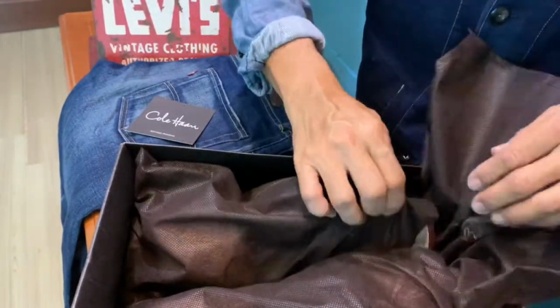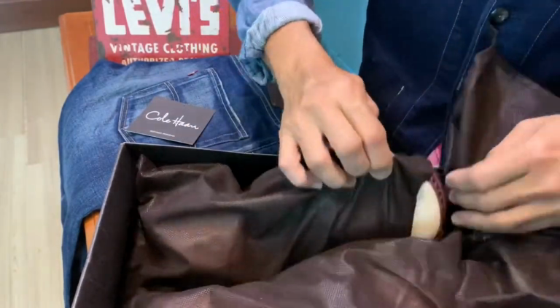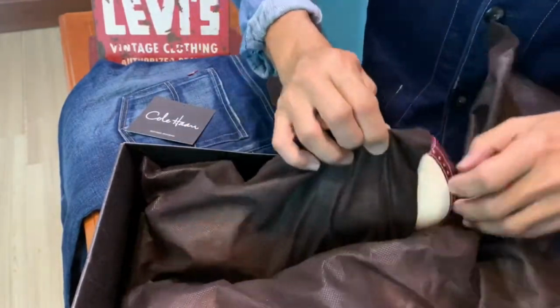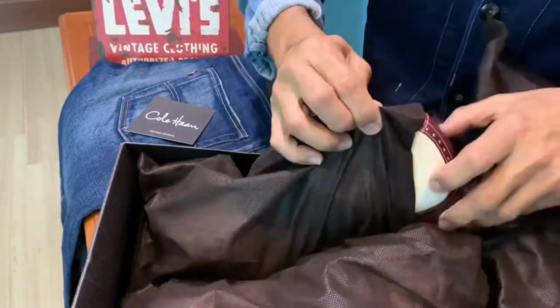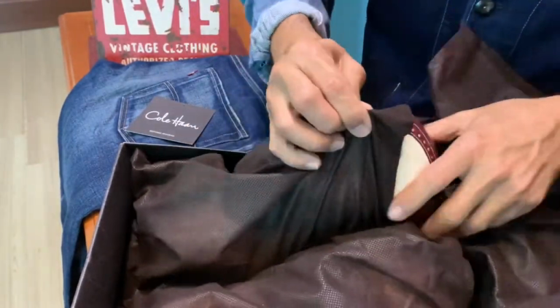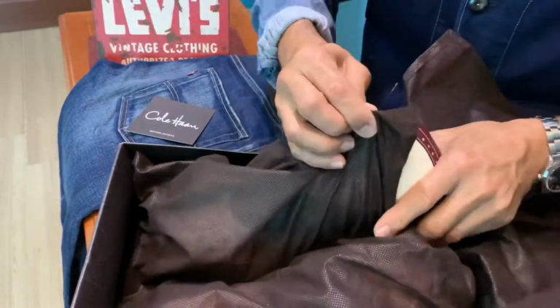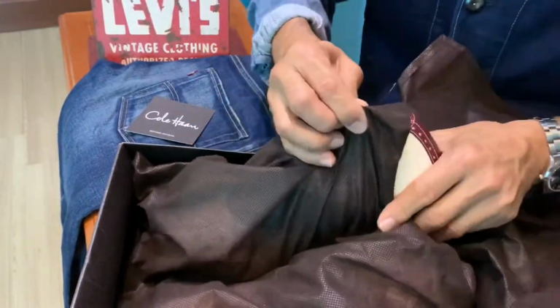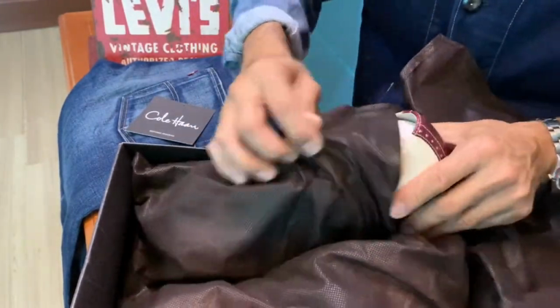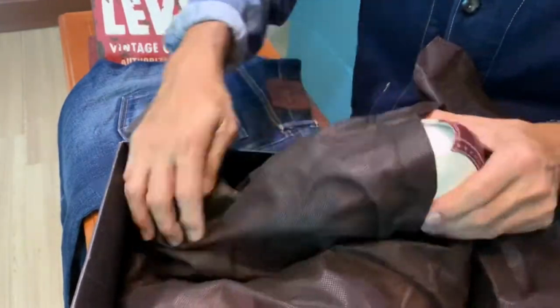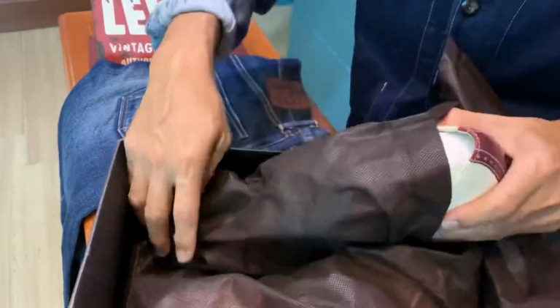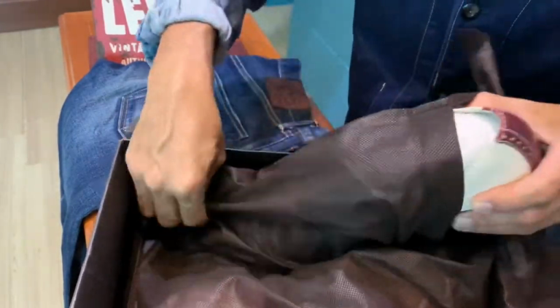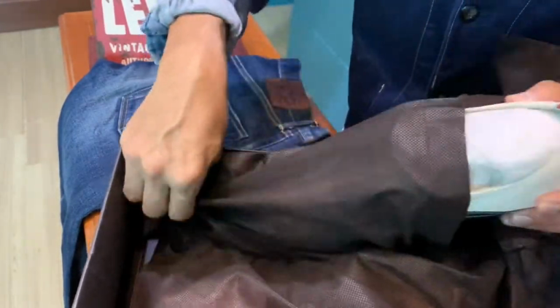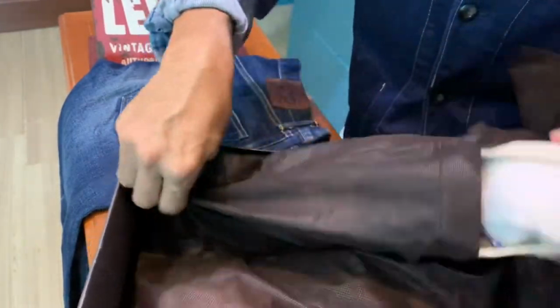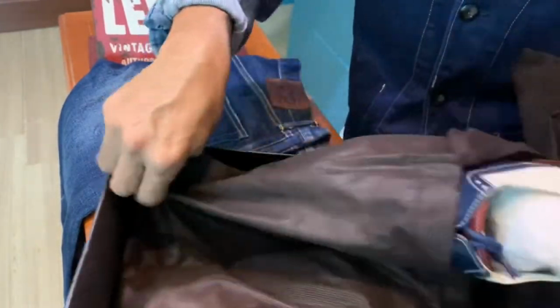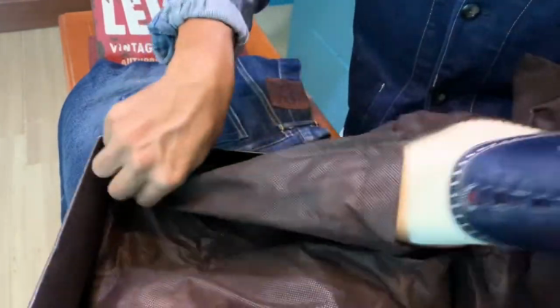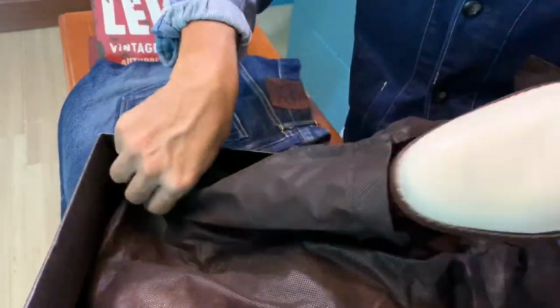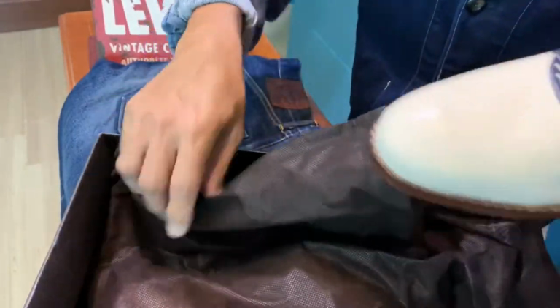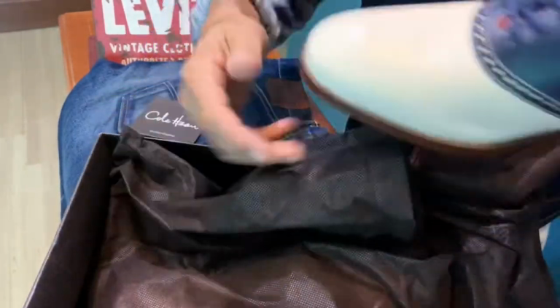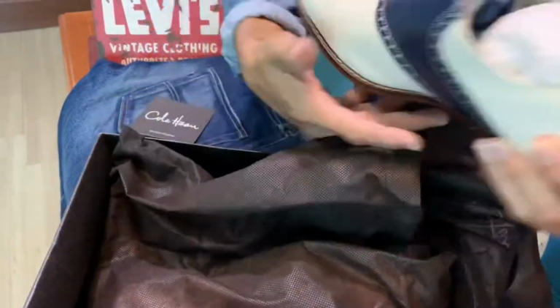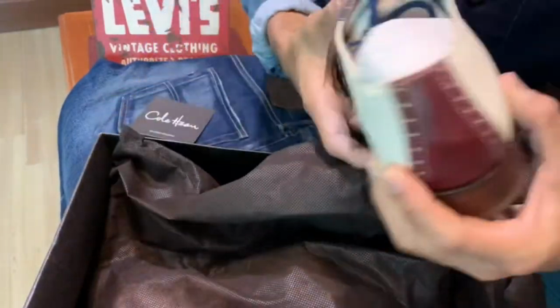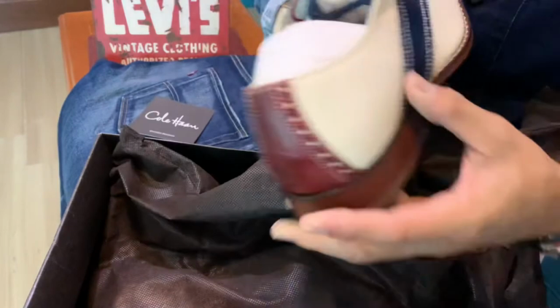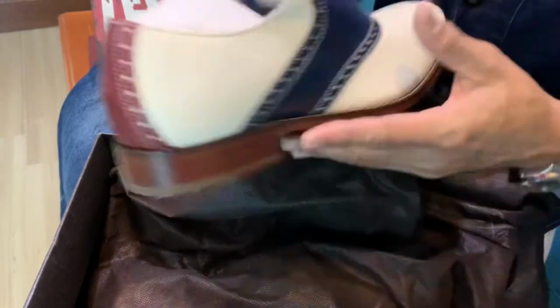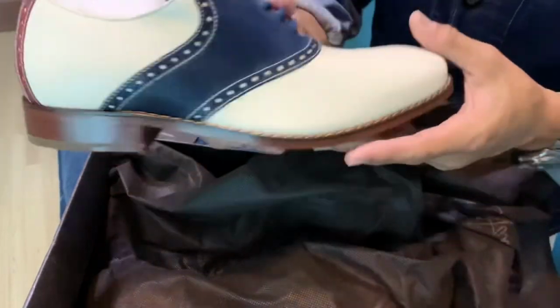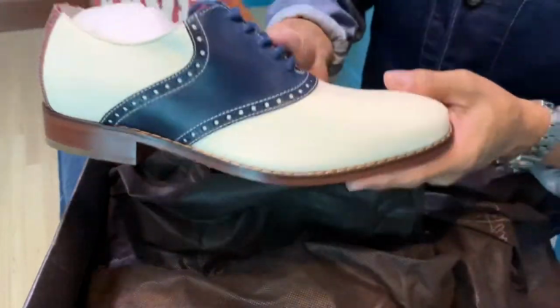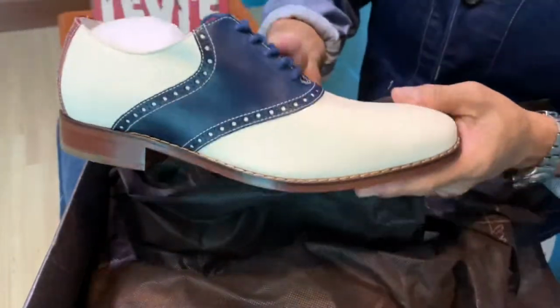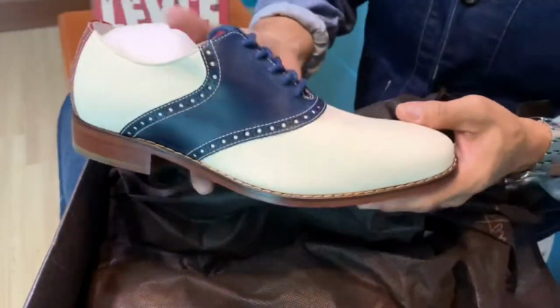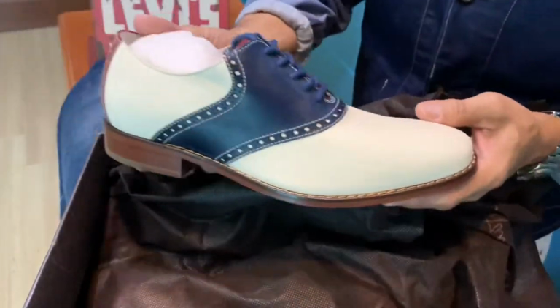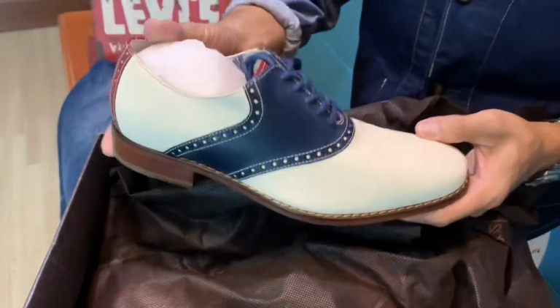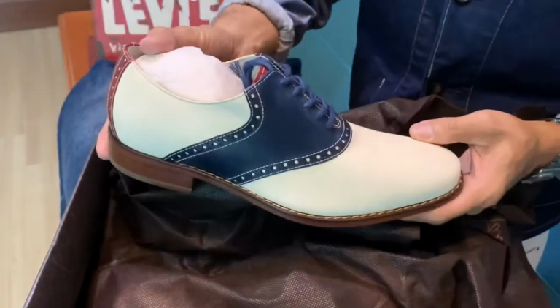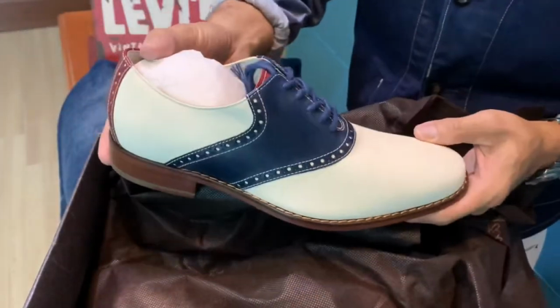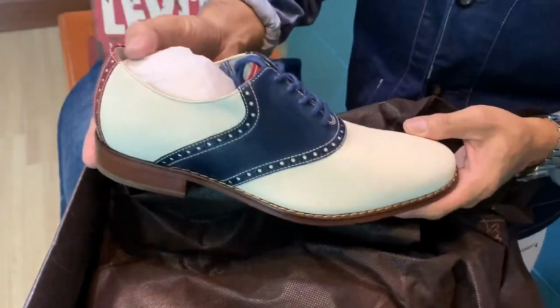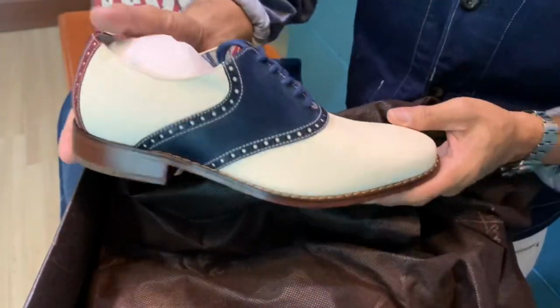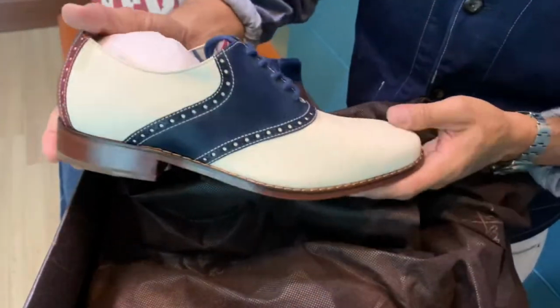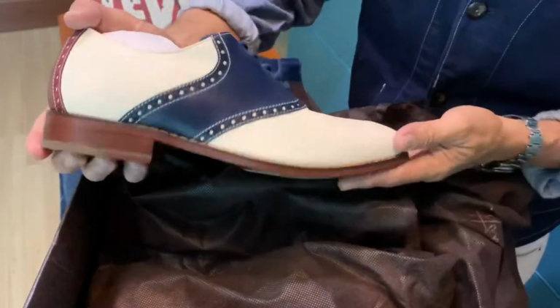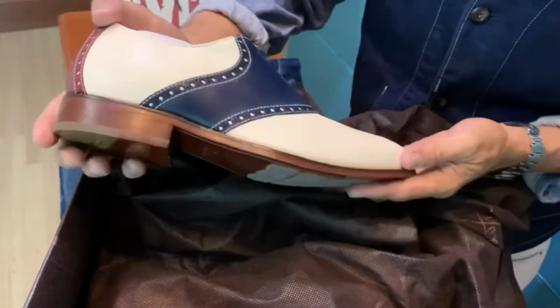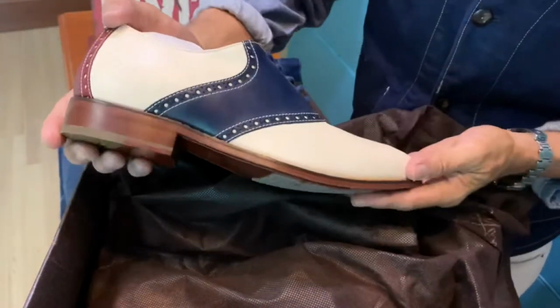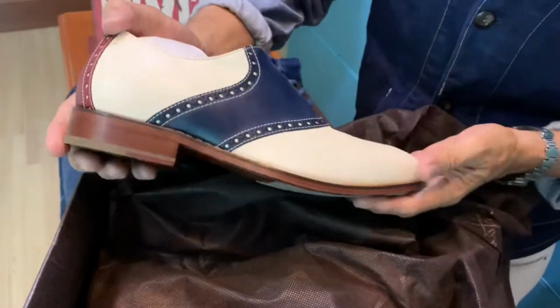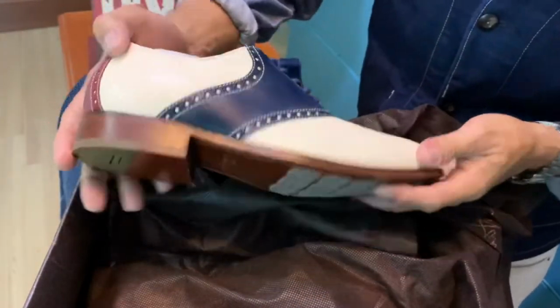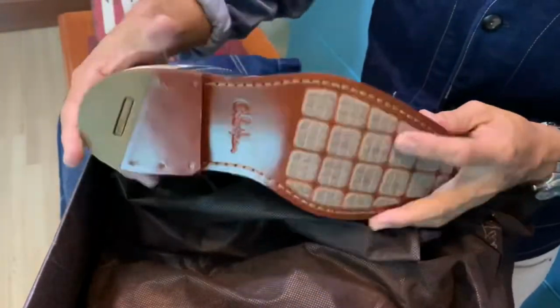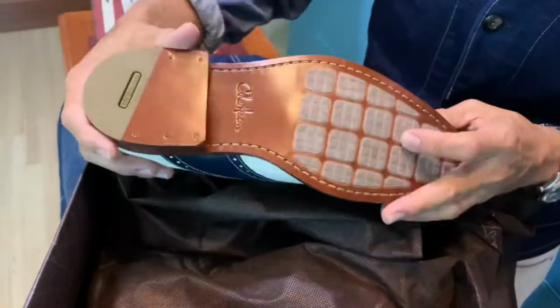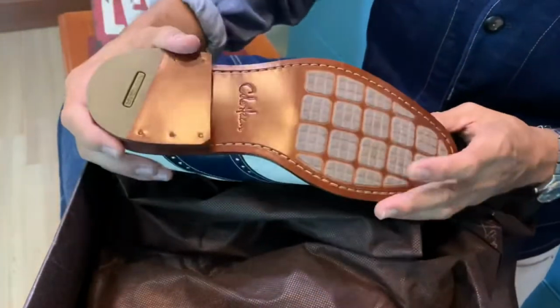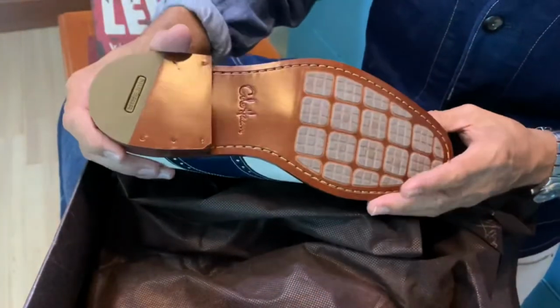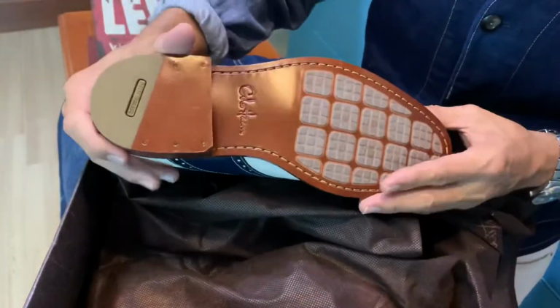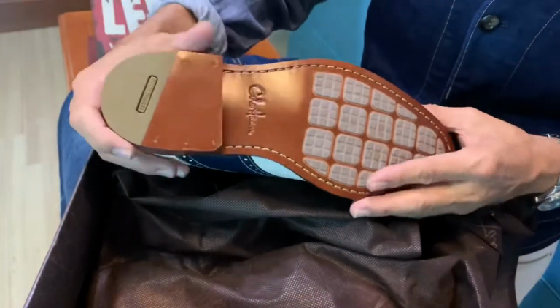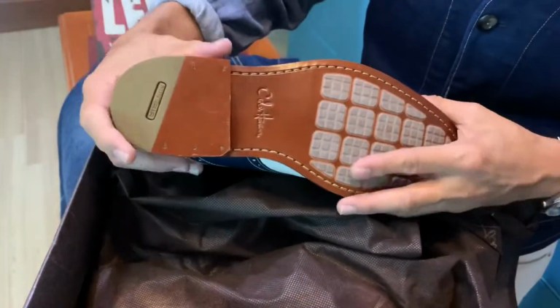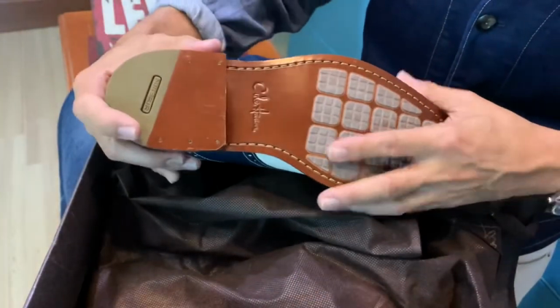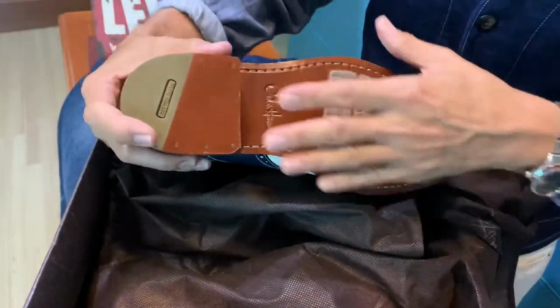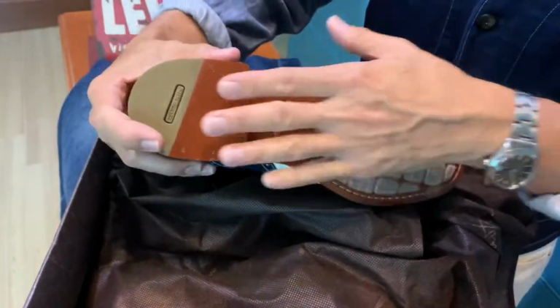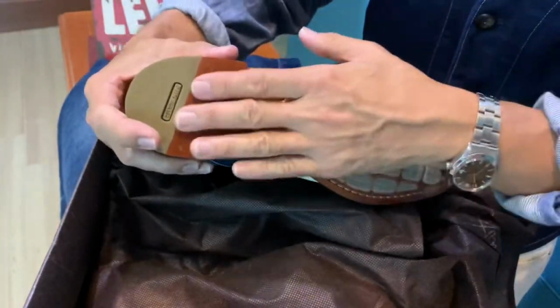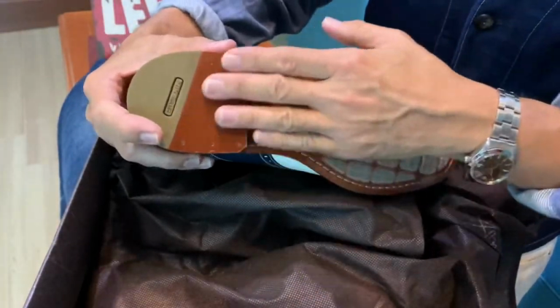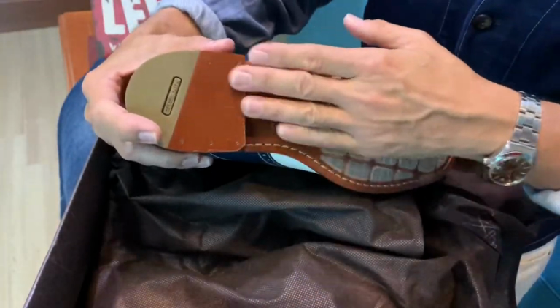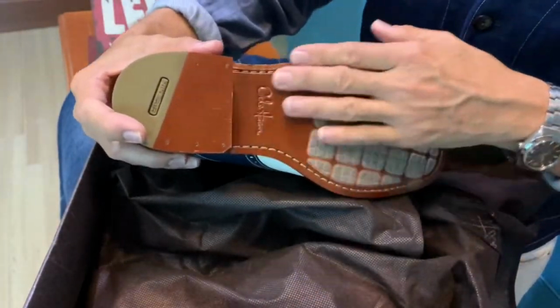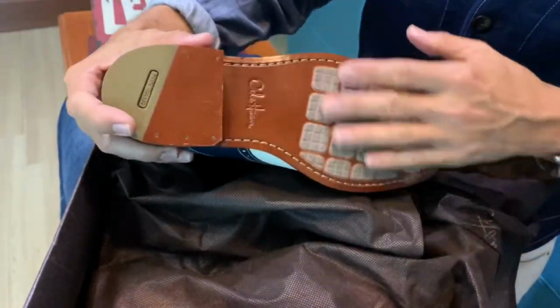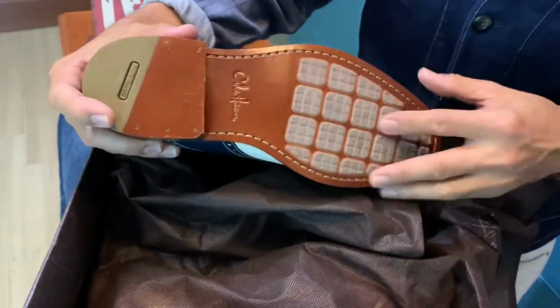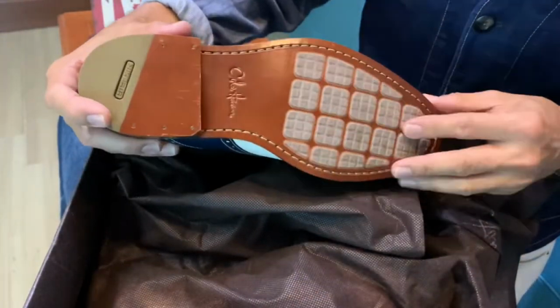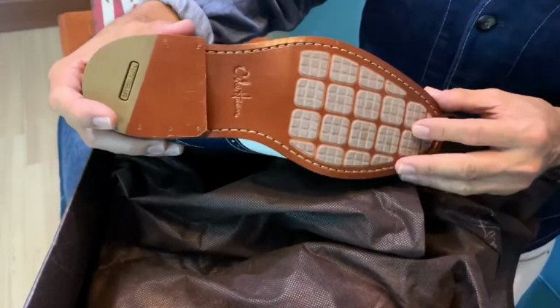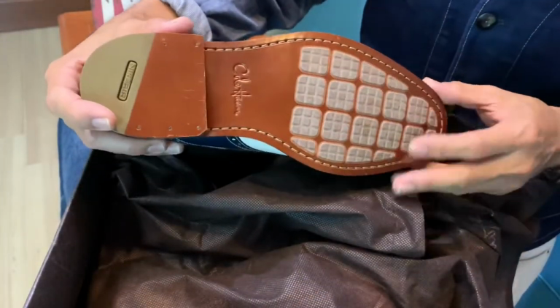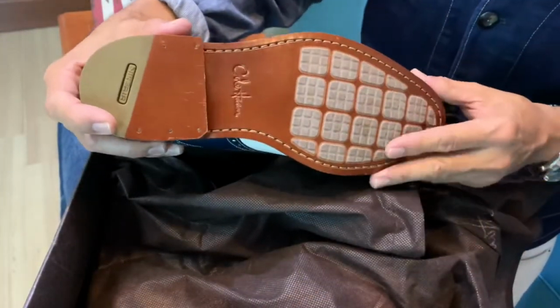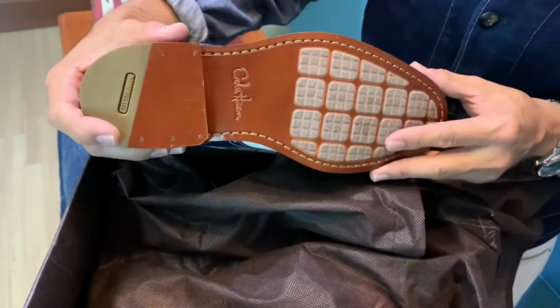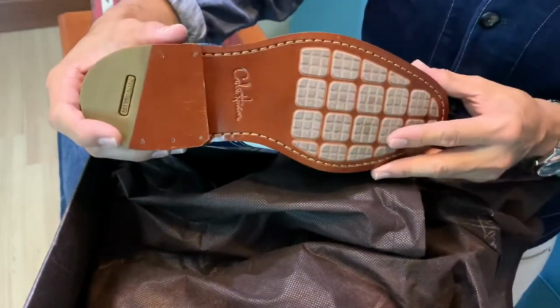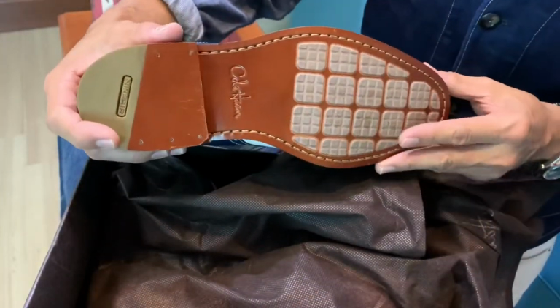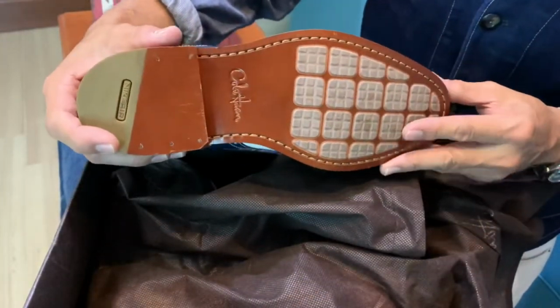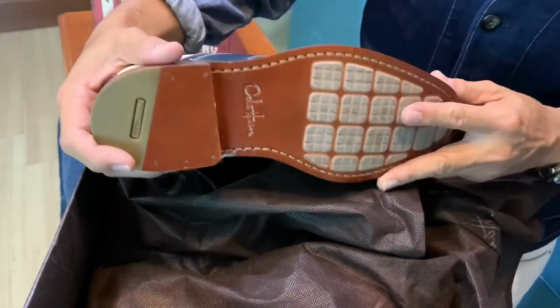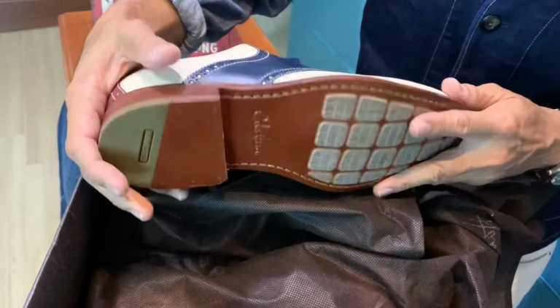Let's check out the shoe. It's still in lovely mint condition — the leather is excellent. This is the Kohen, an updated version of the saddle shoe.